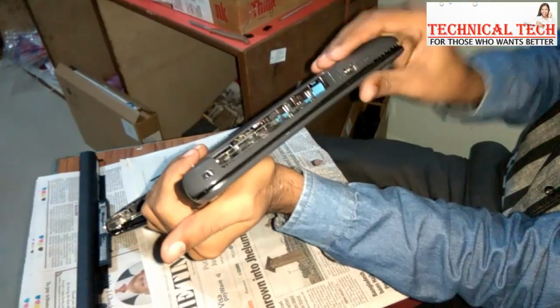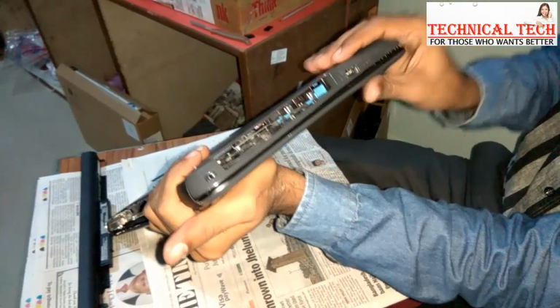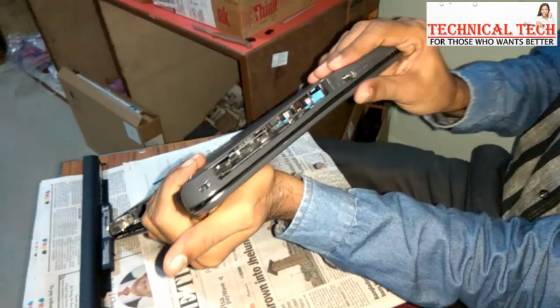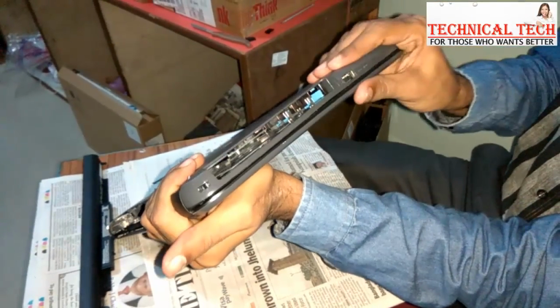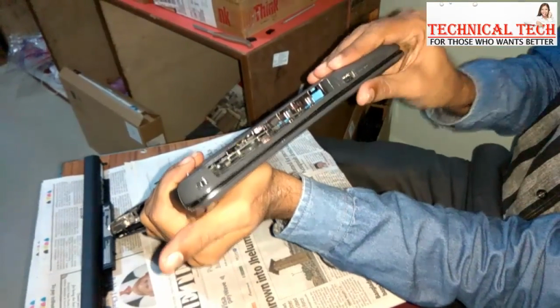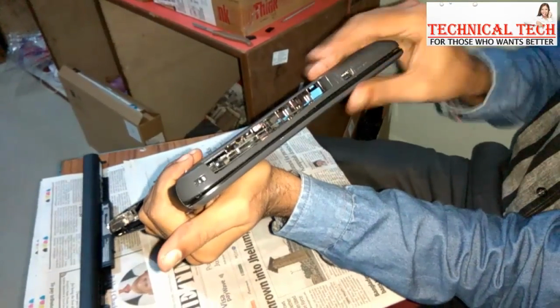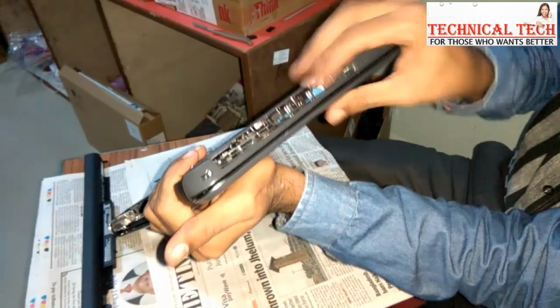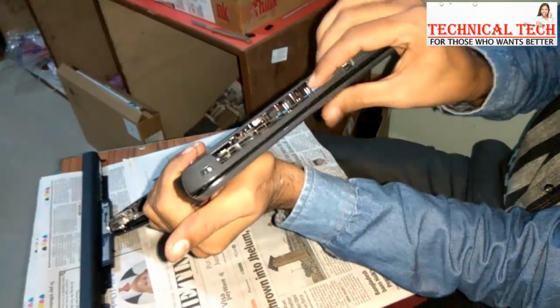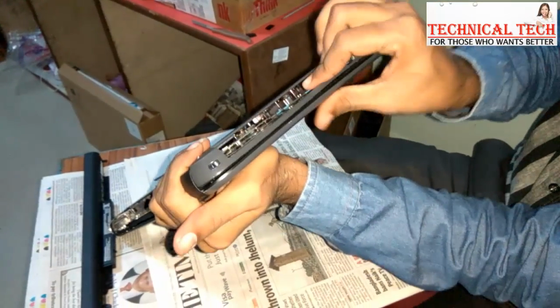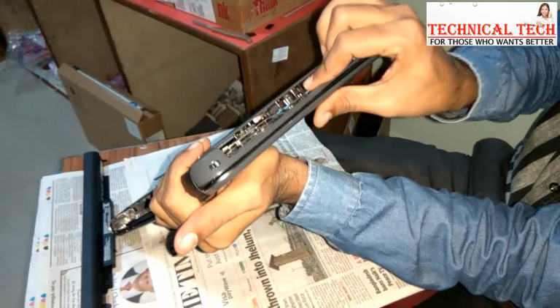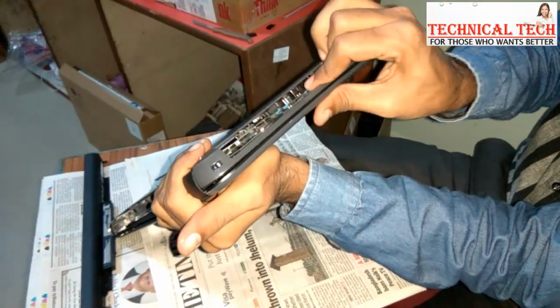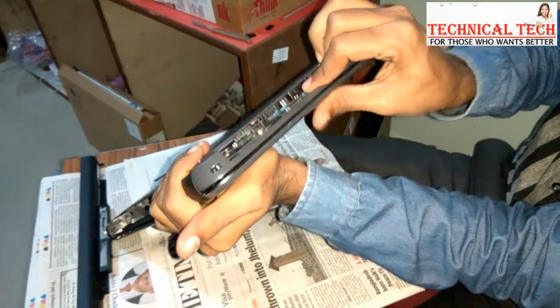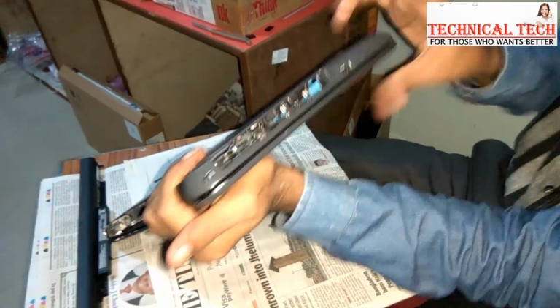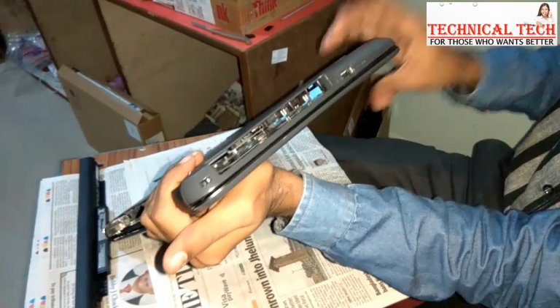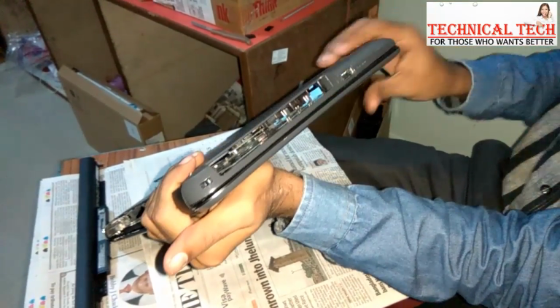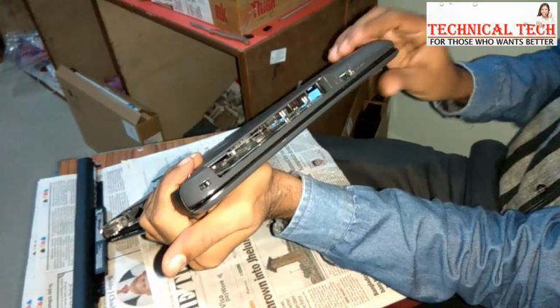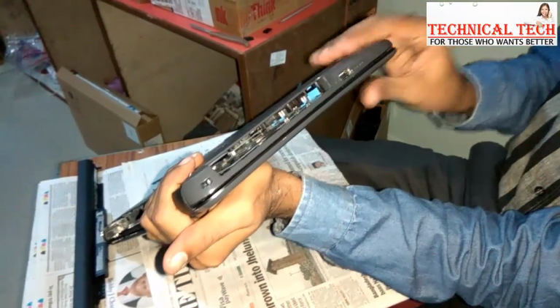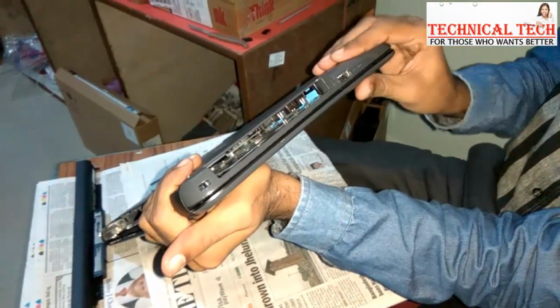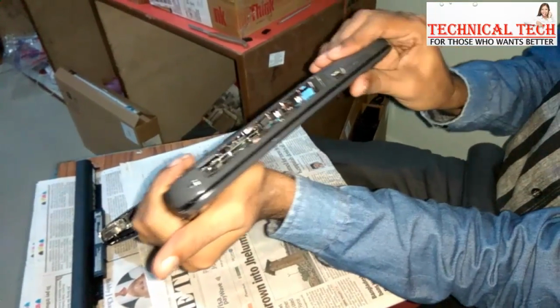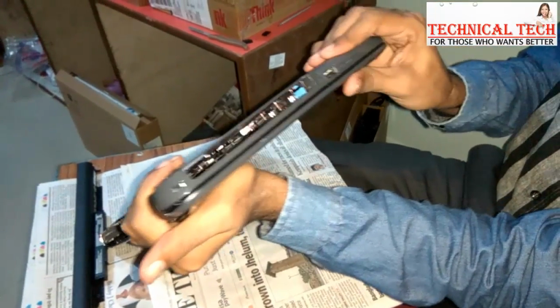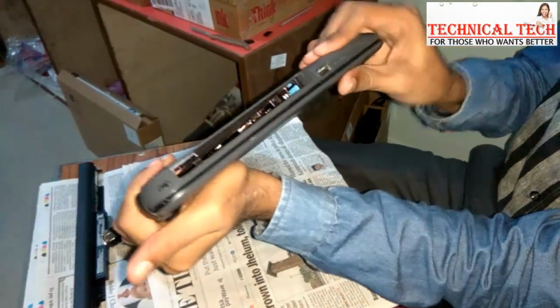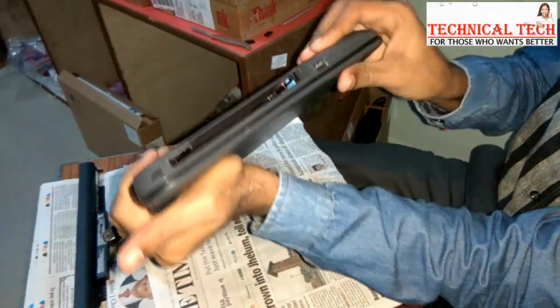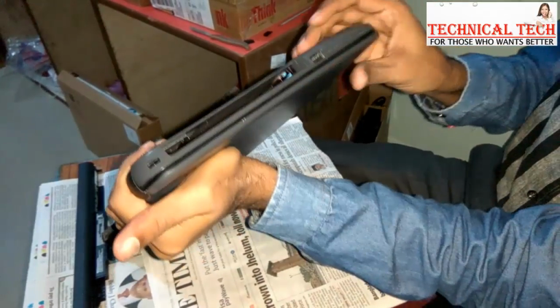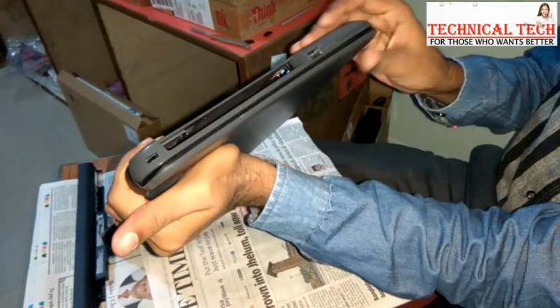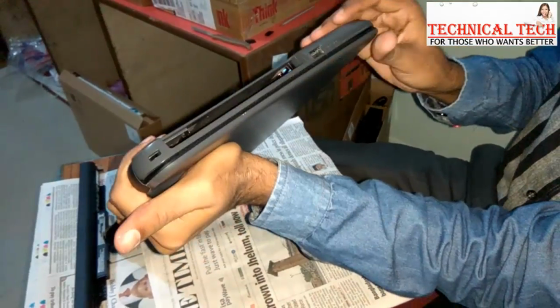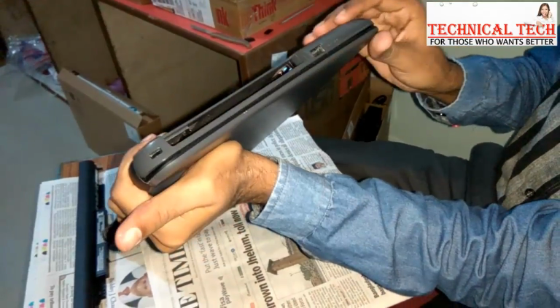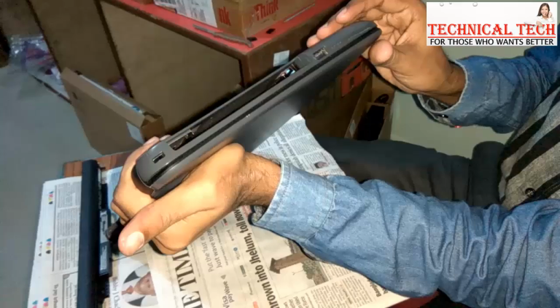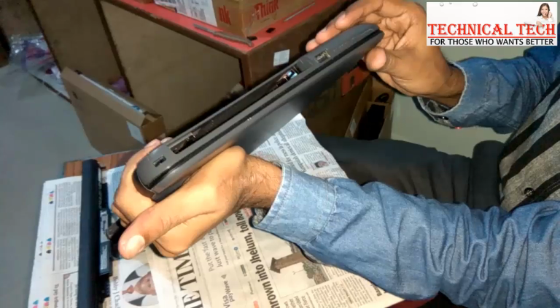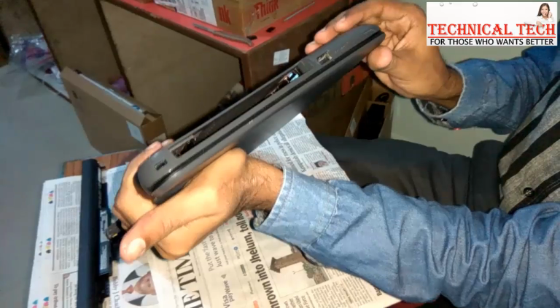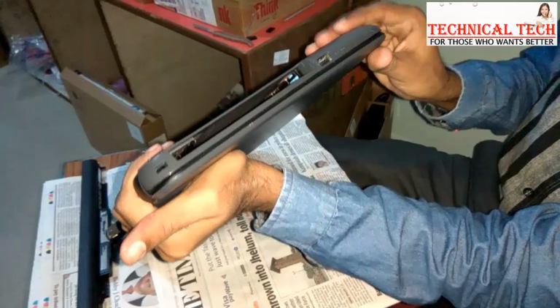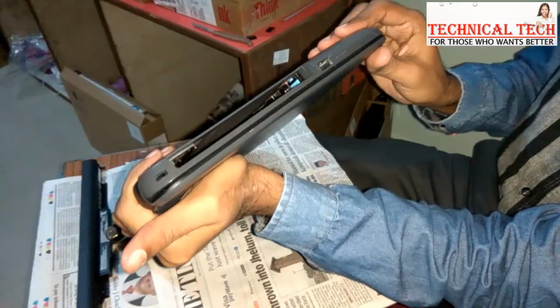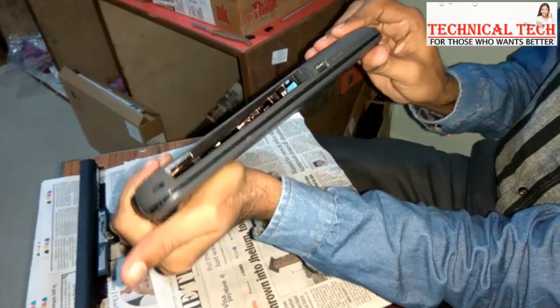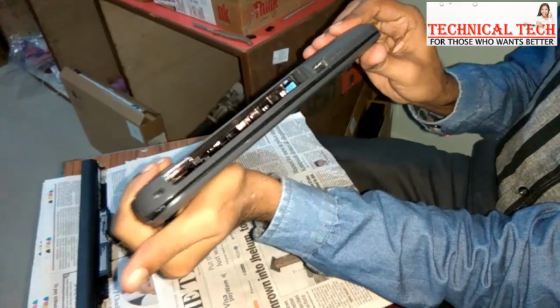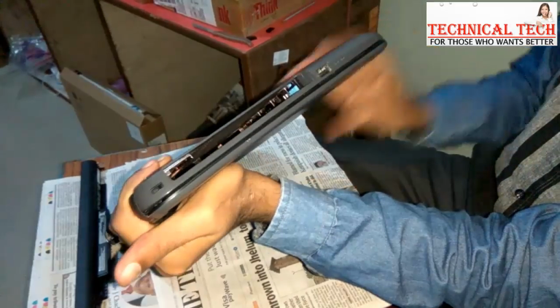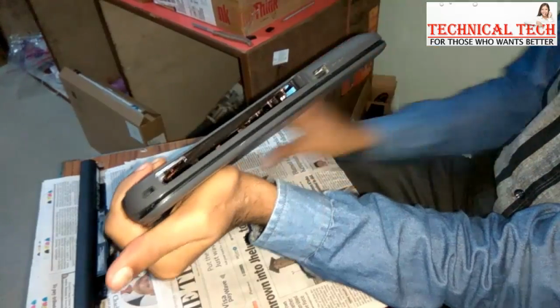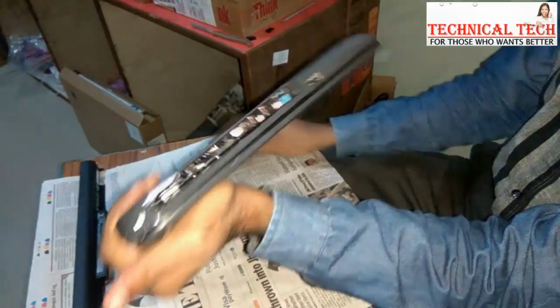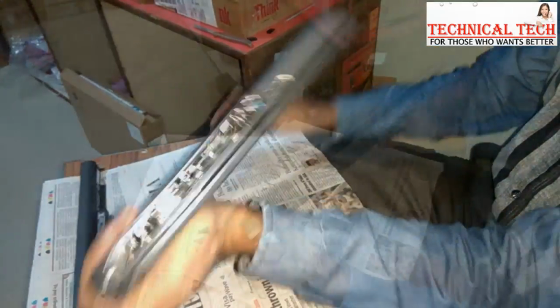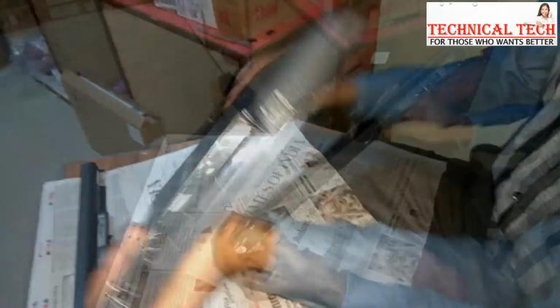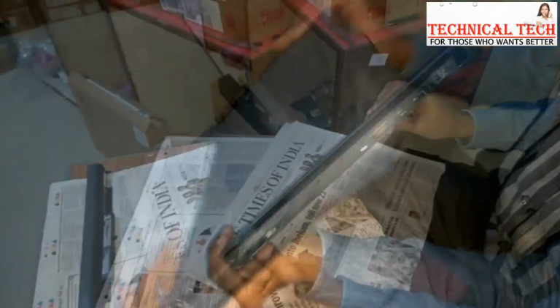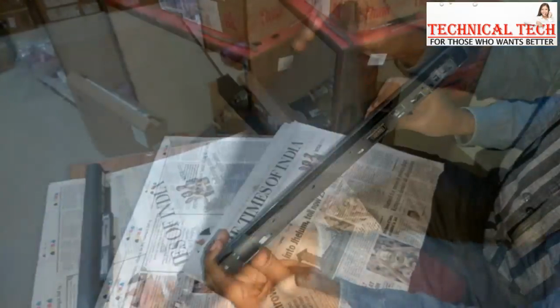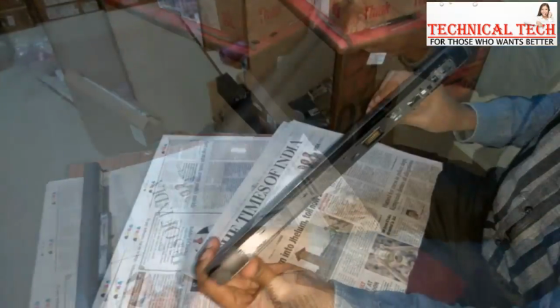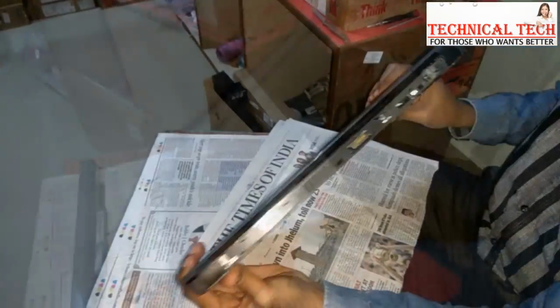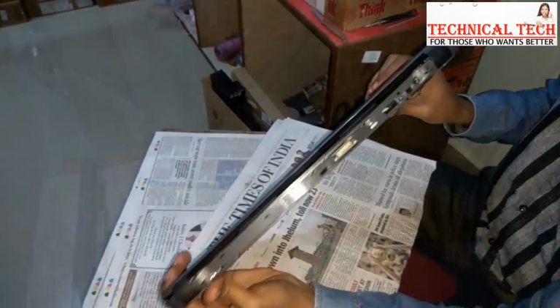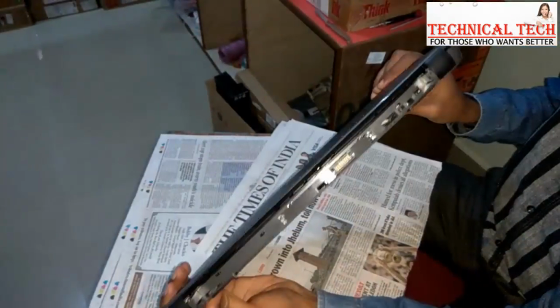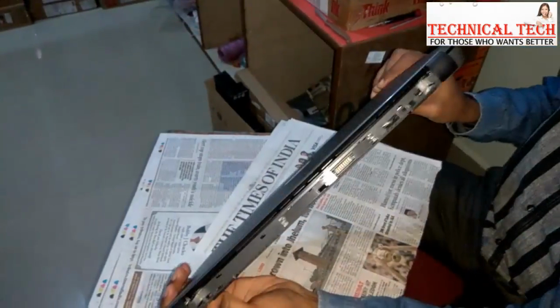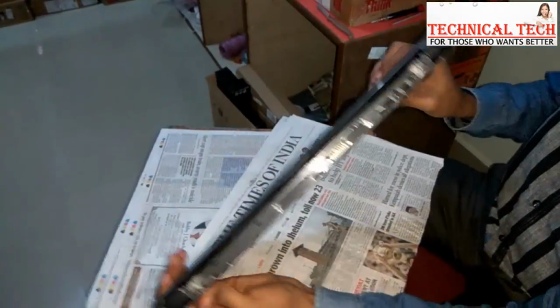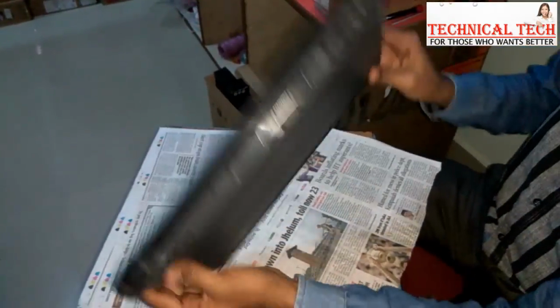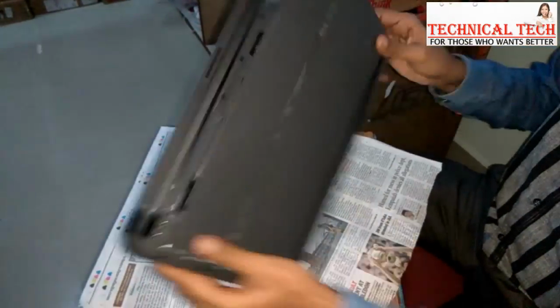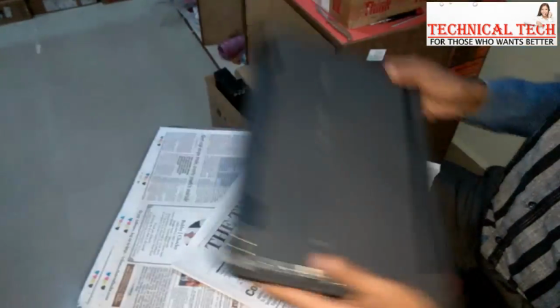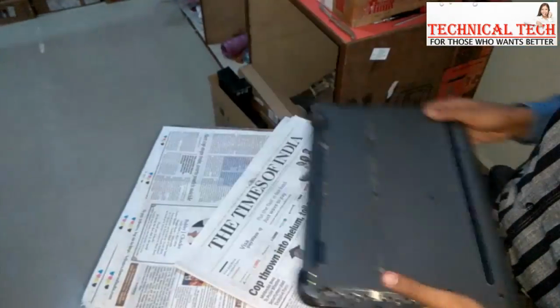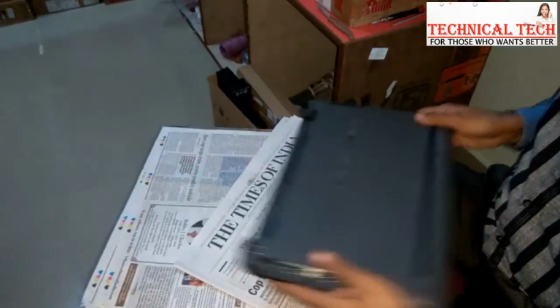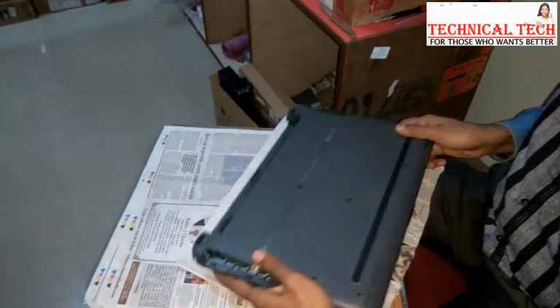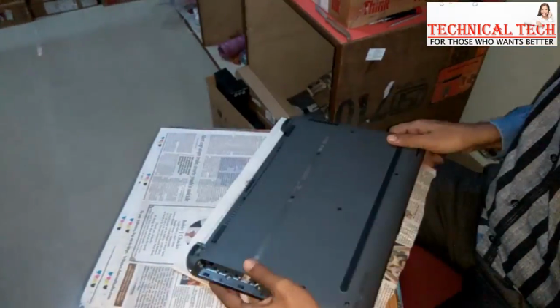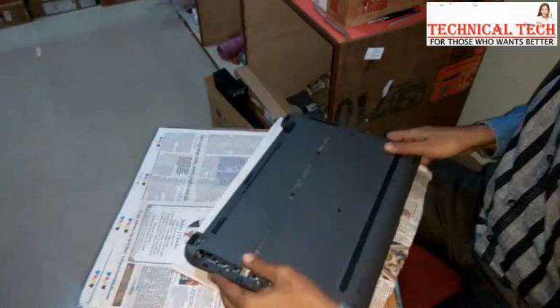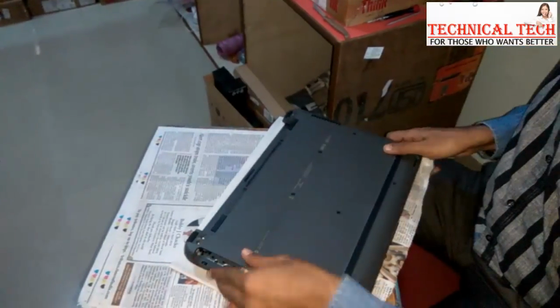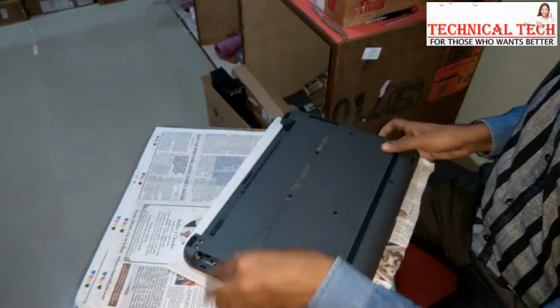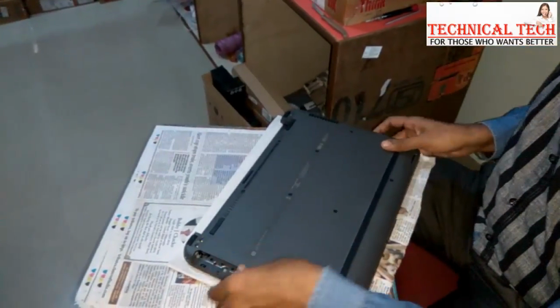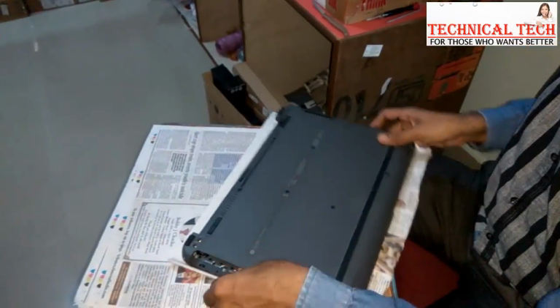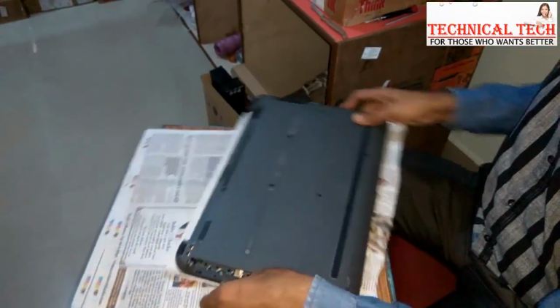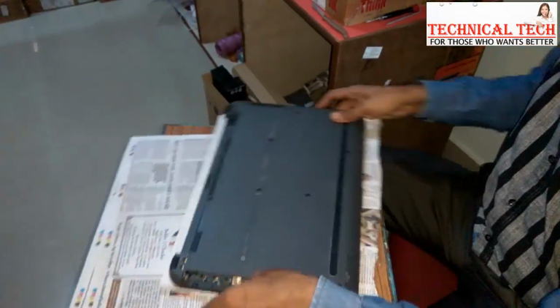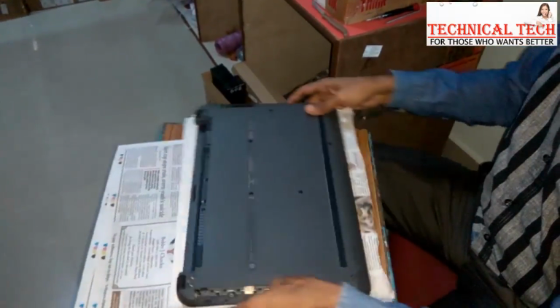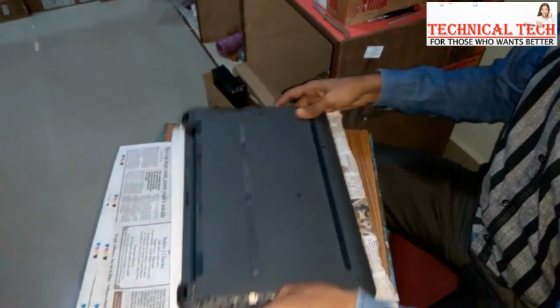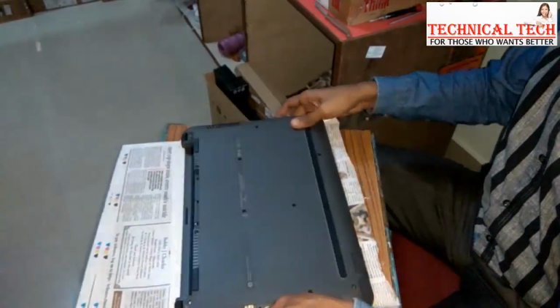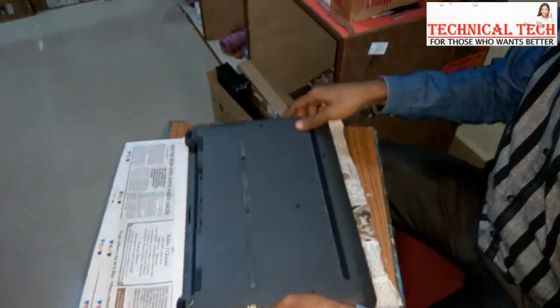Before fixing all the screws back, check that all the notches are fixed properly on your laptop.